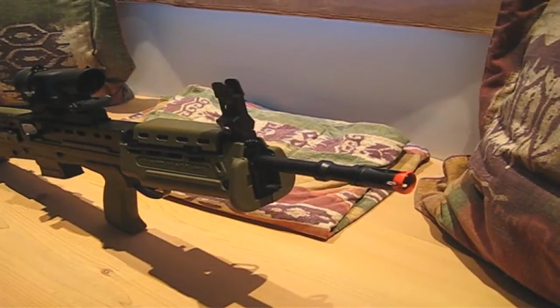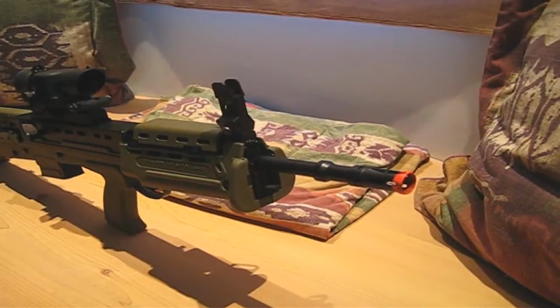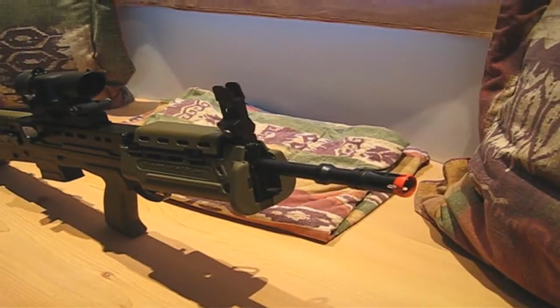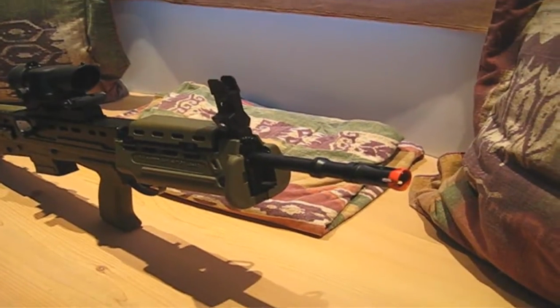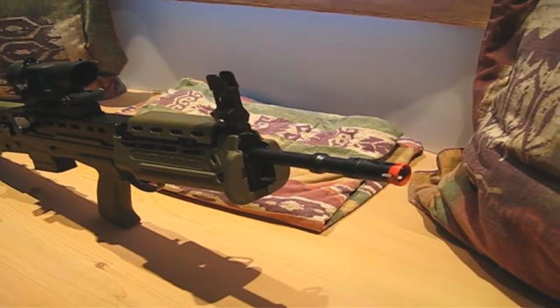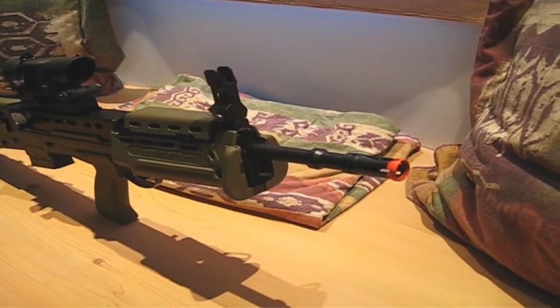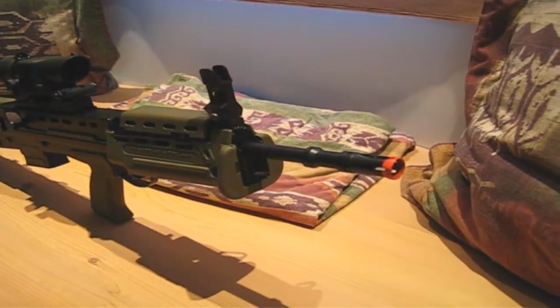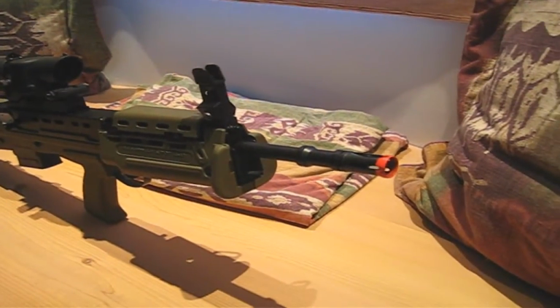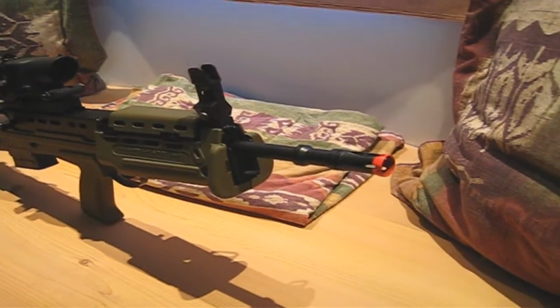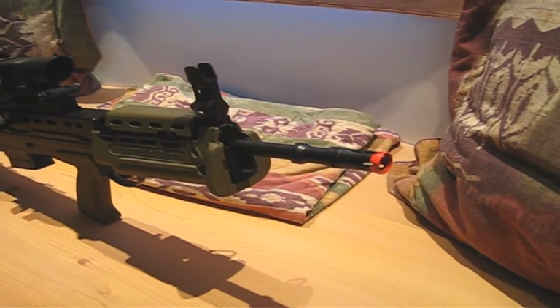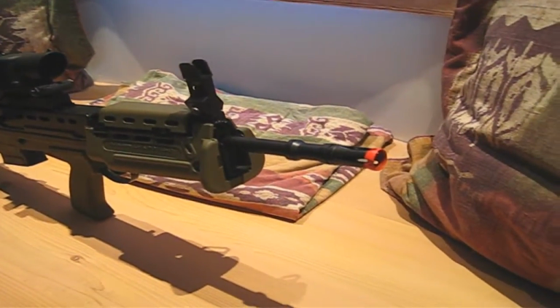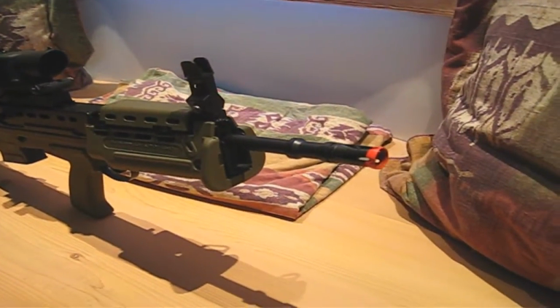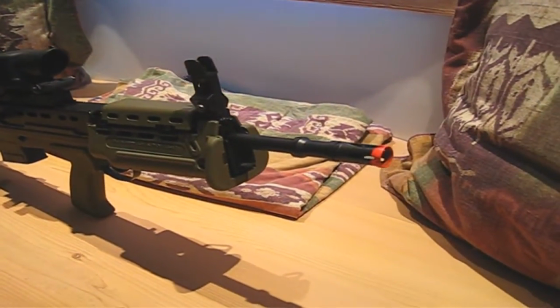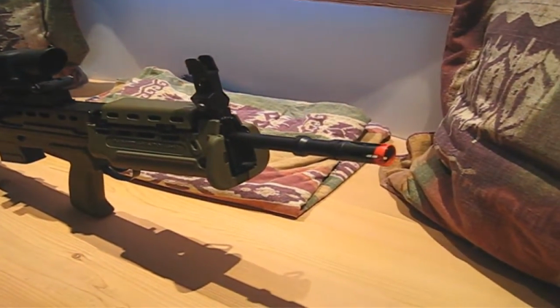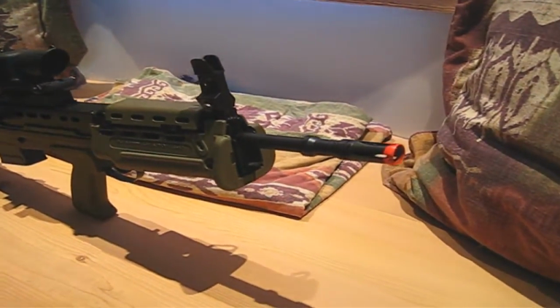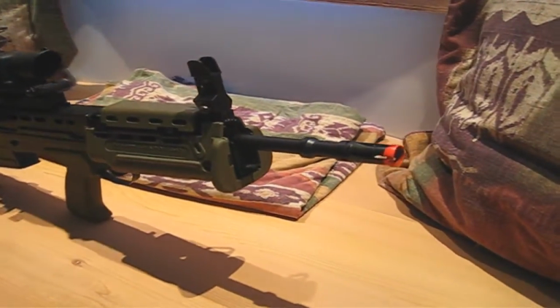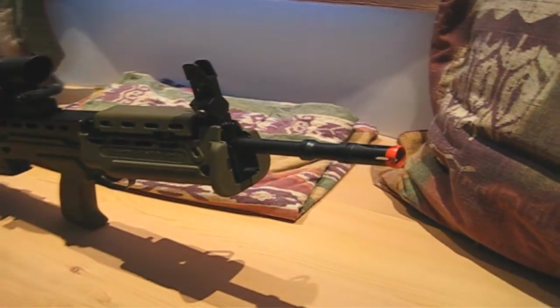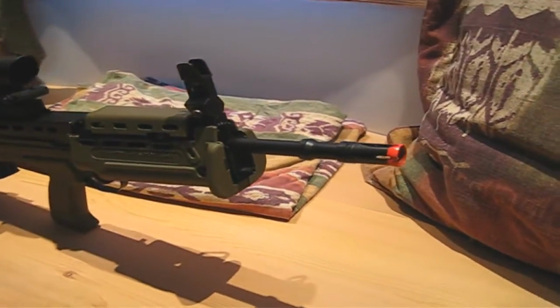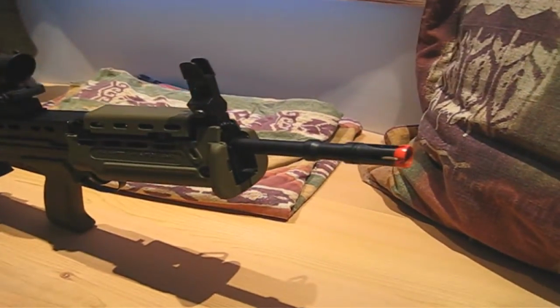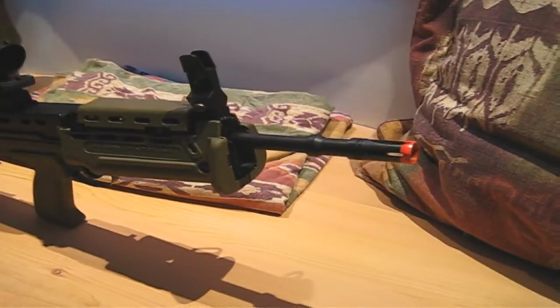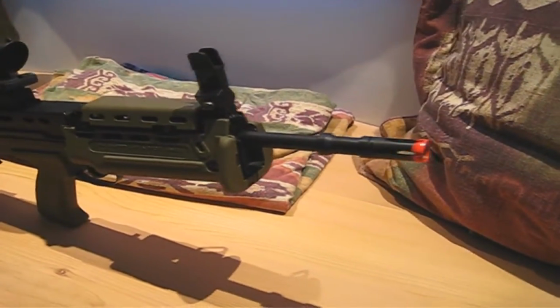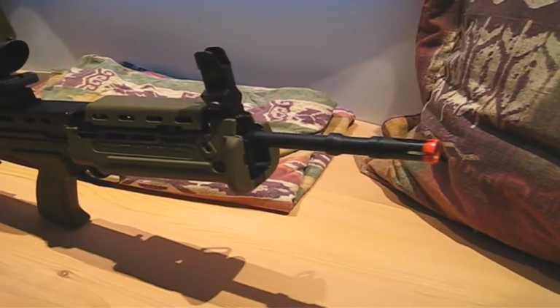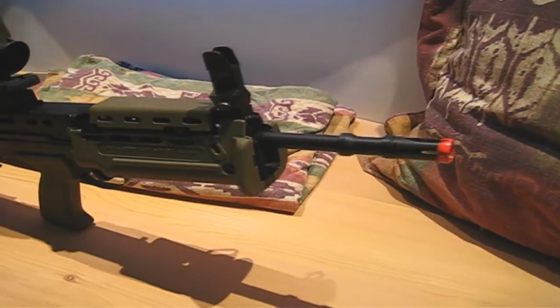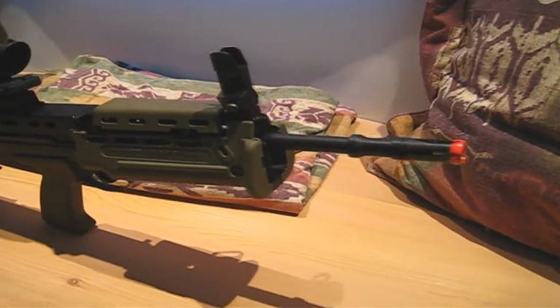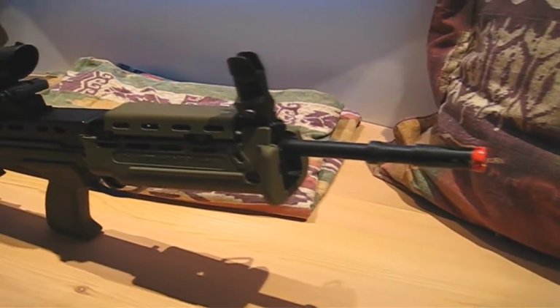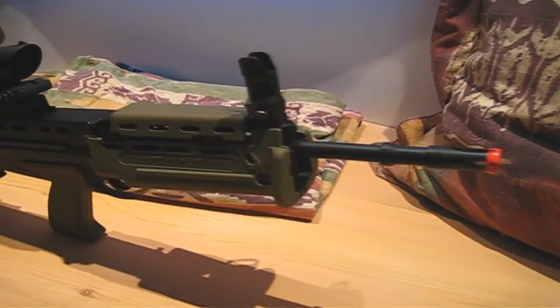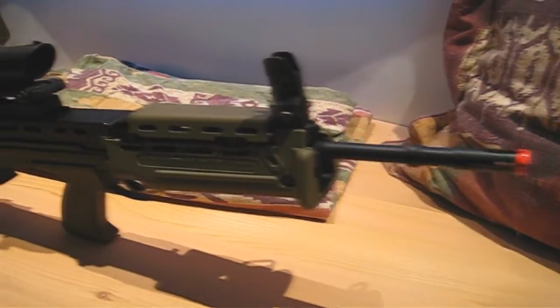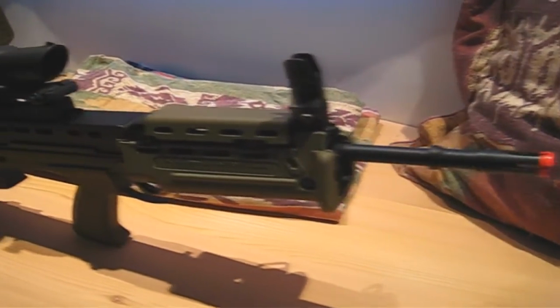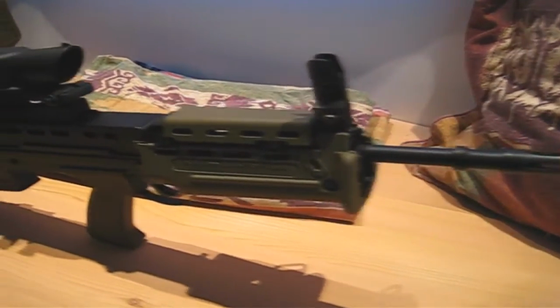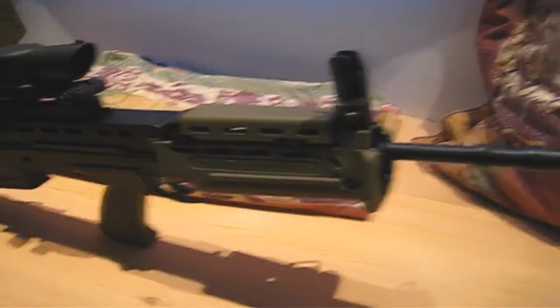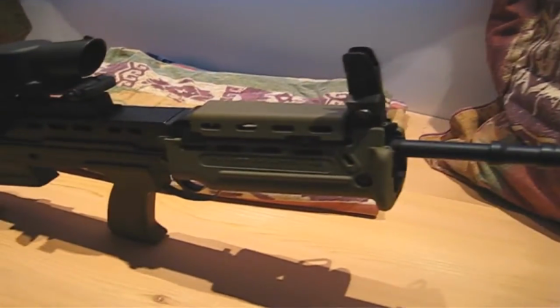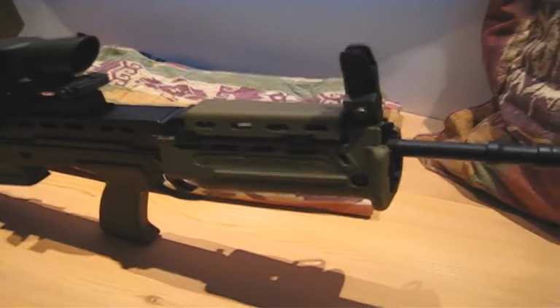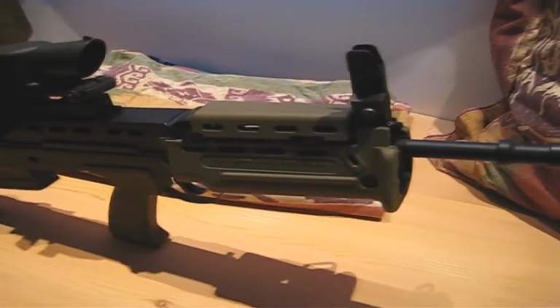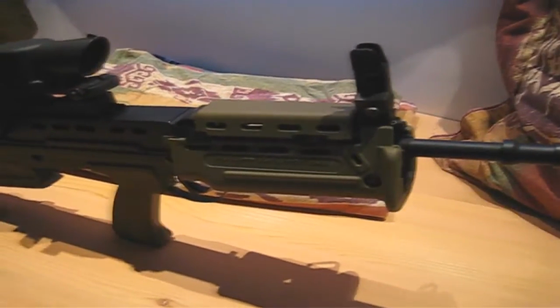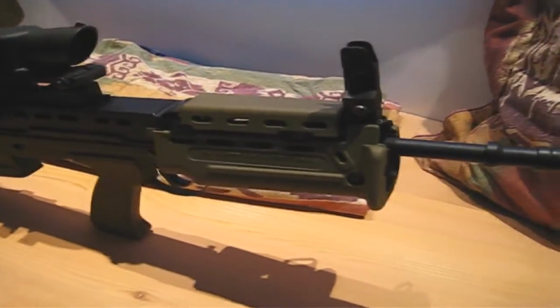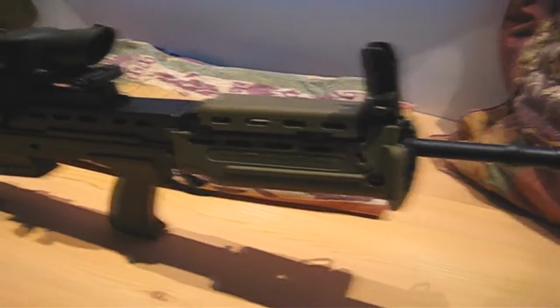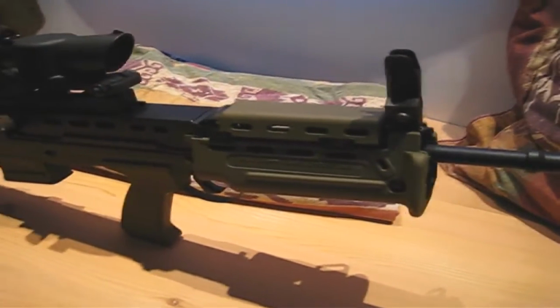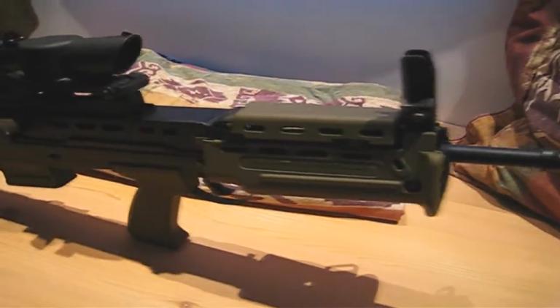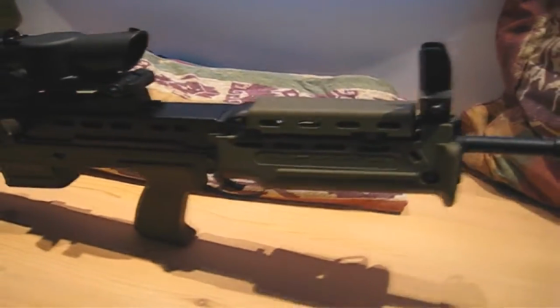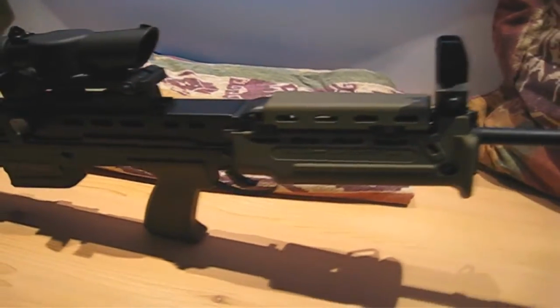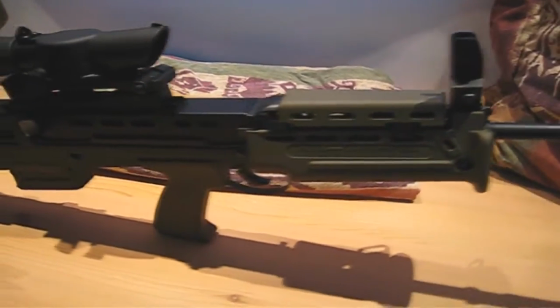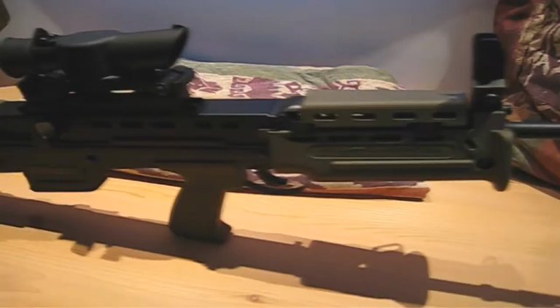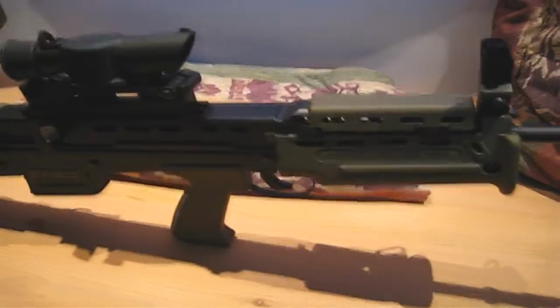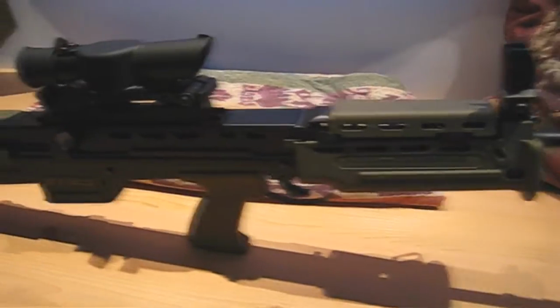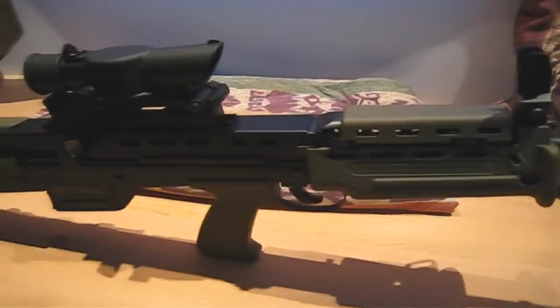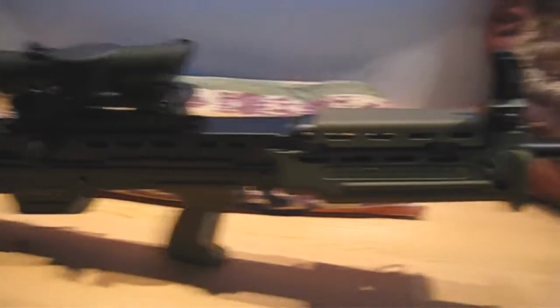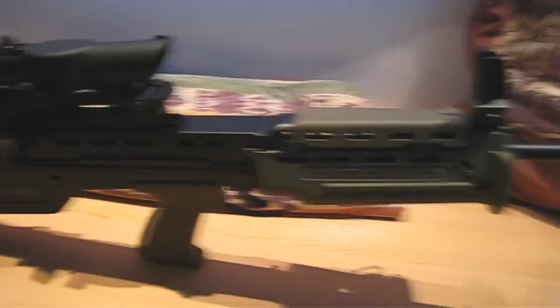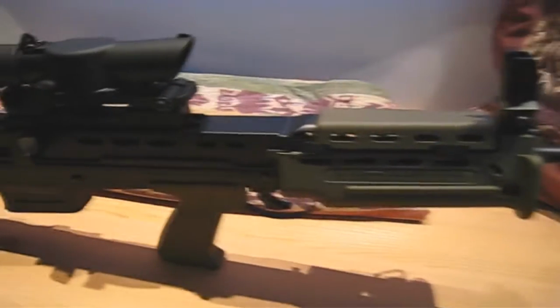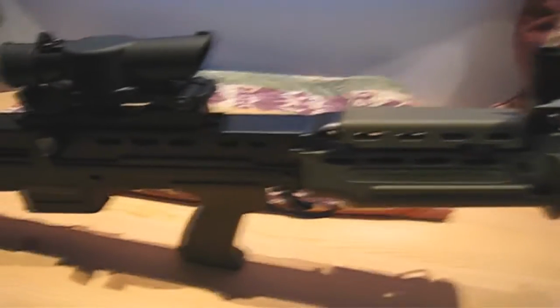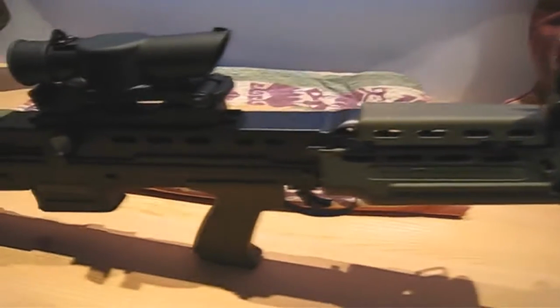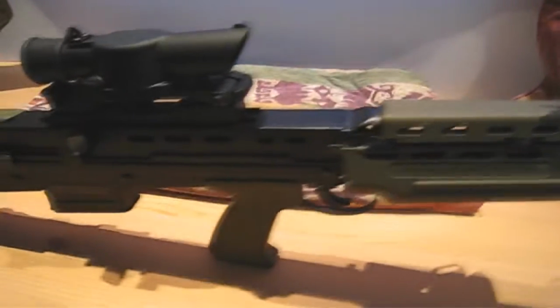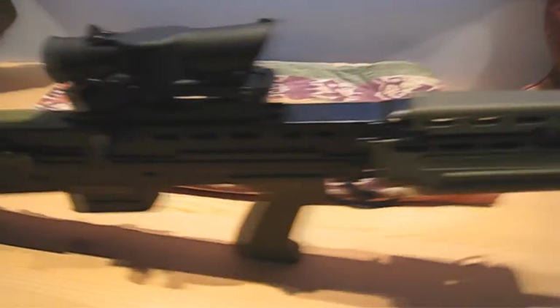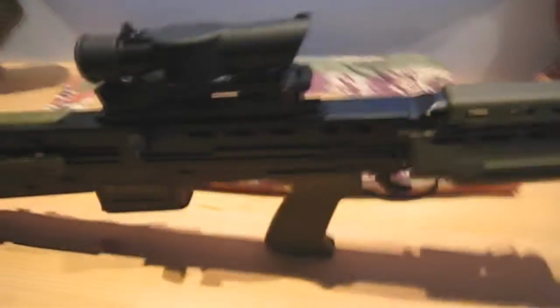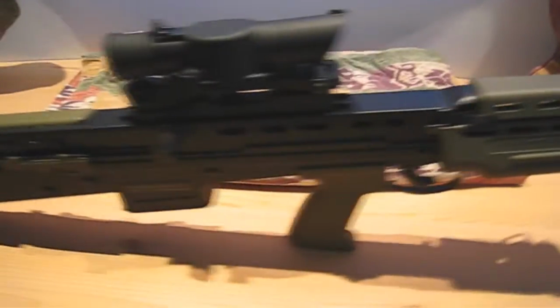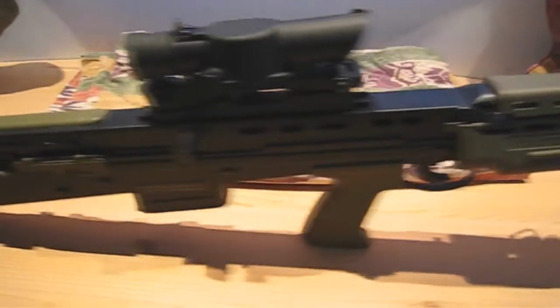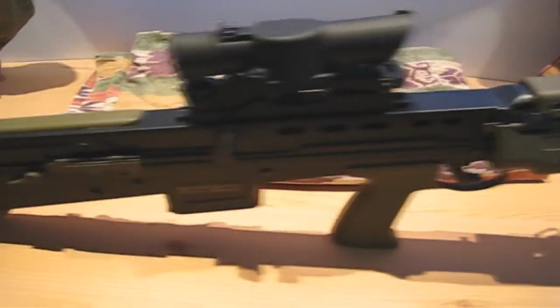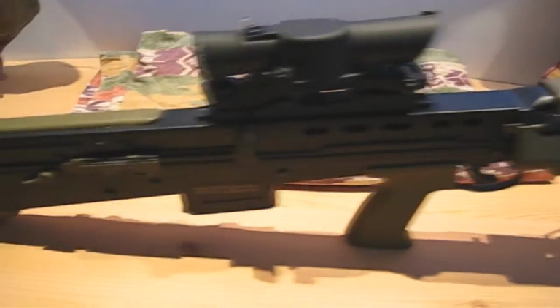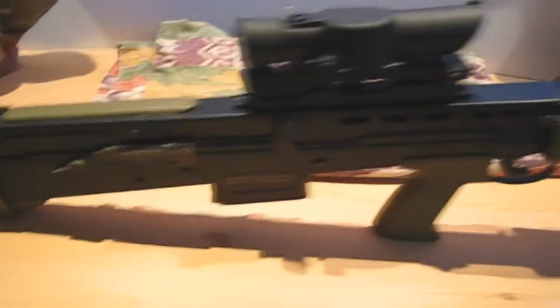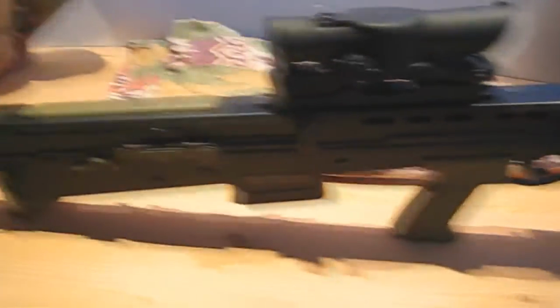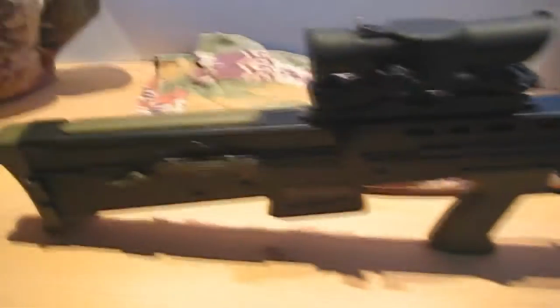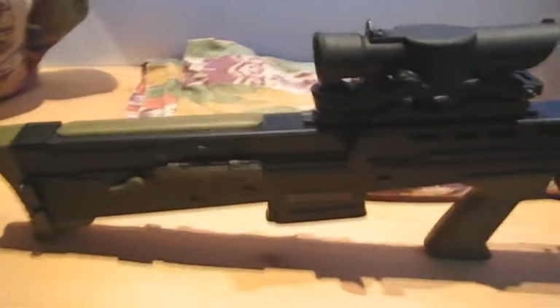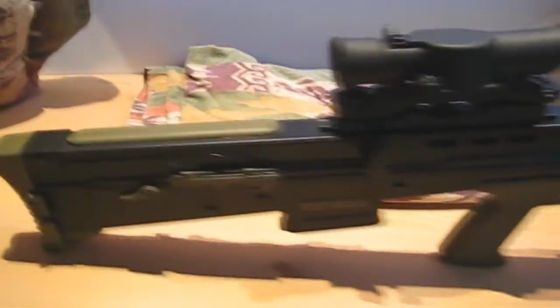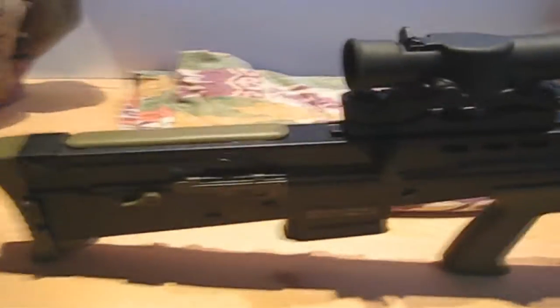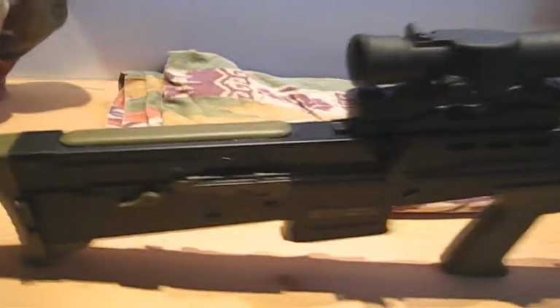Hey guys, welcome to my review of the ICS L85 Carbine, purchased from evike.com for $300.